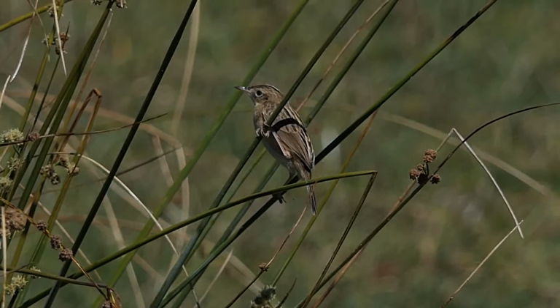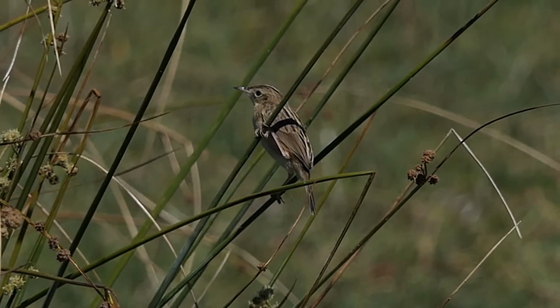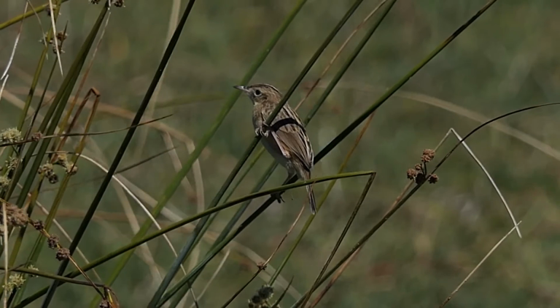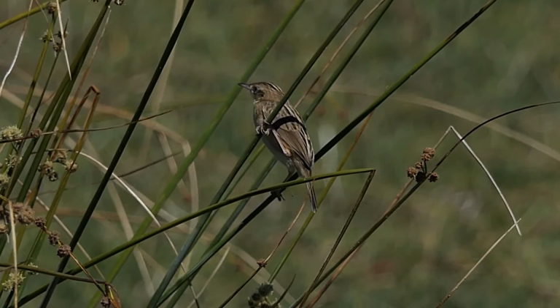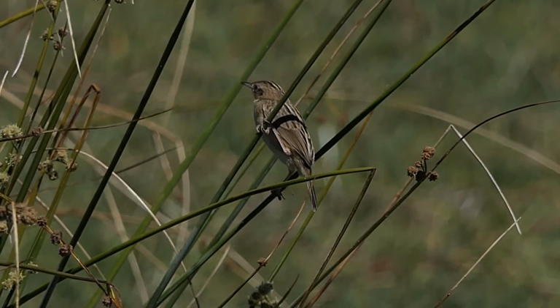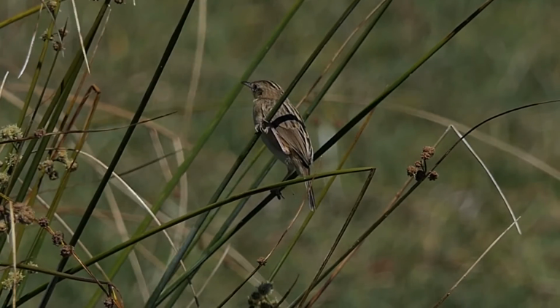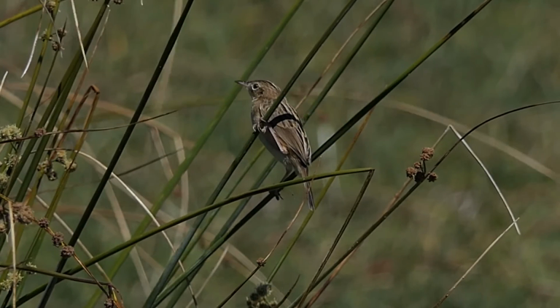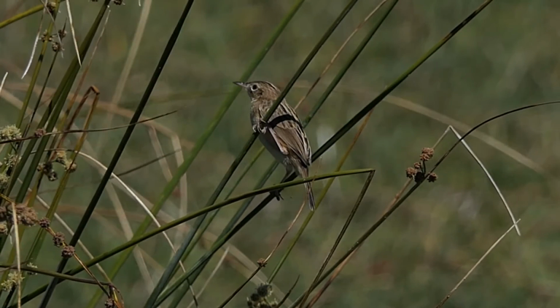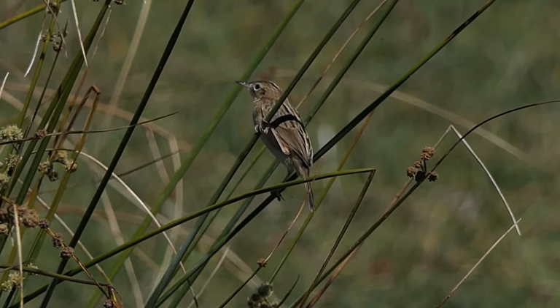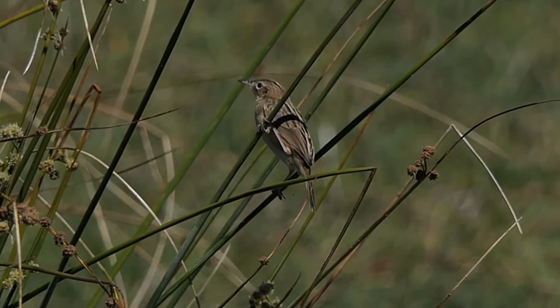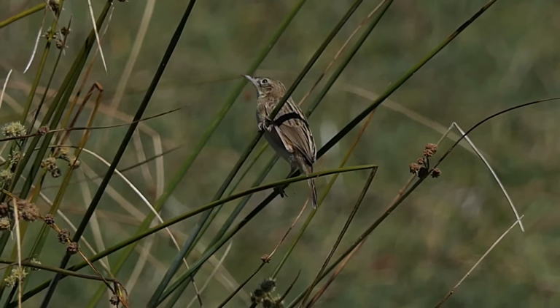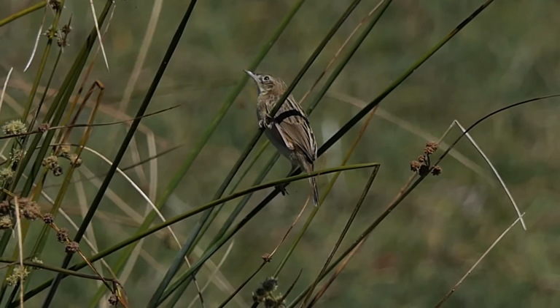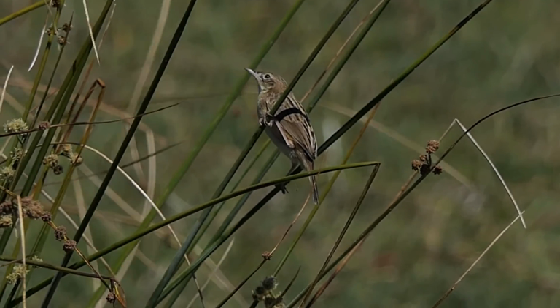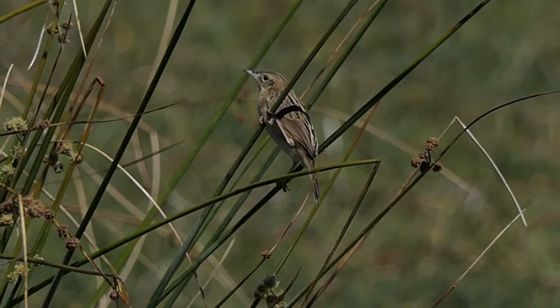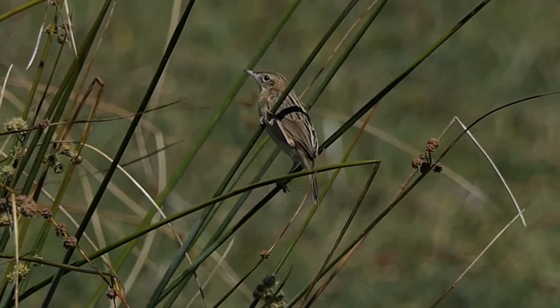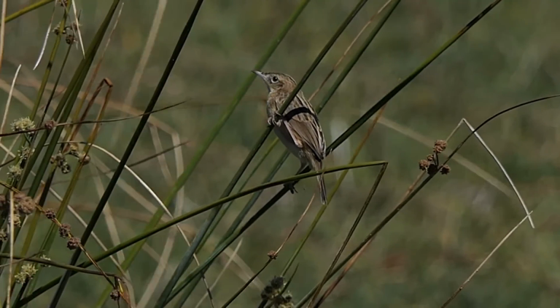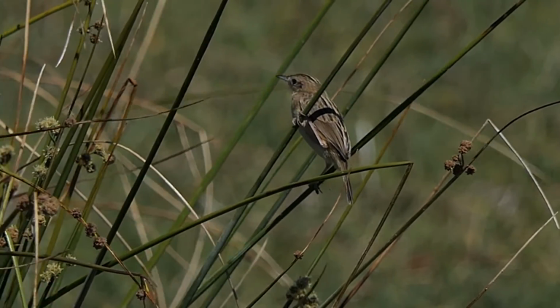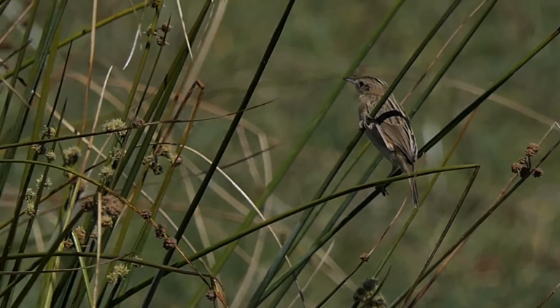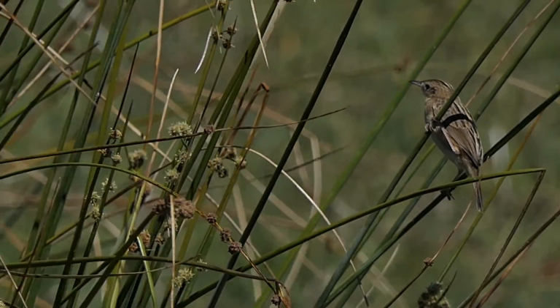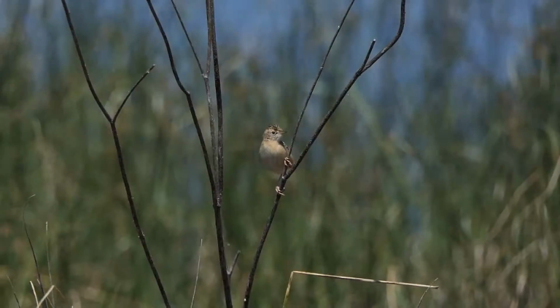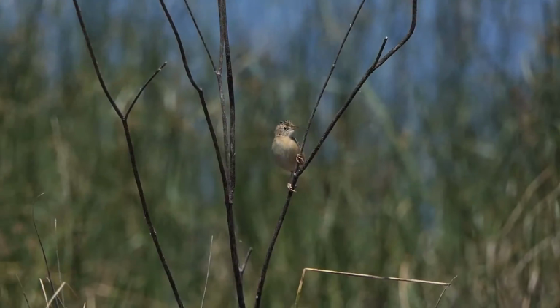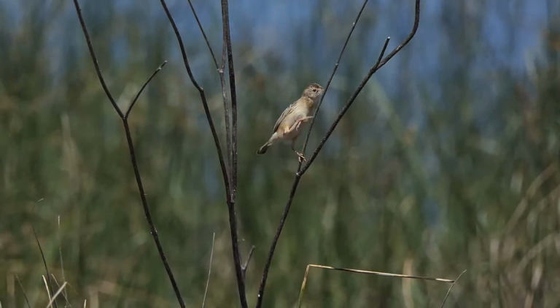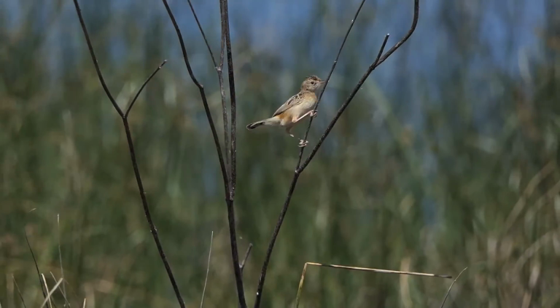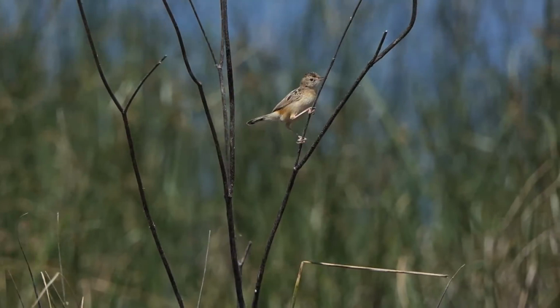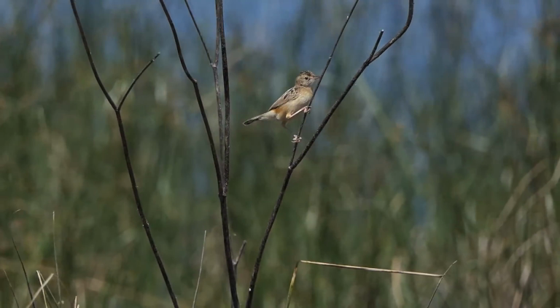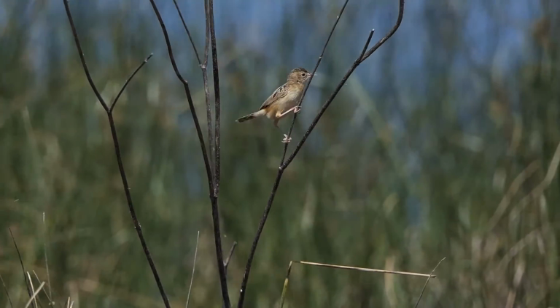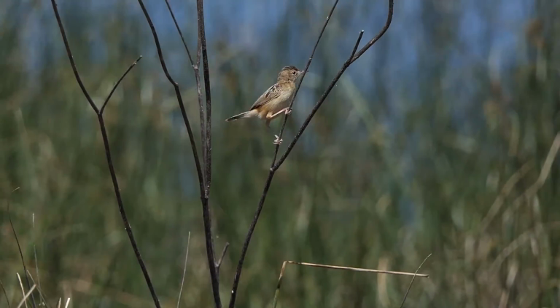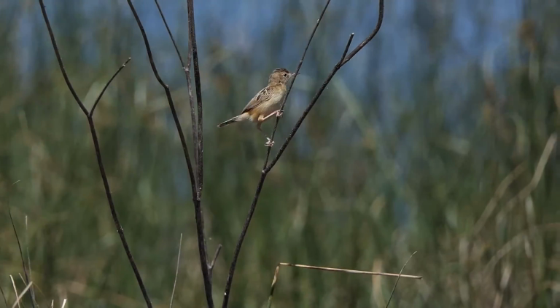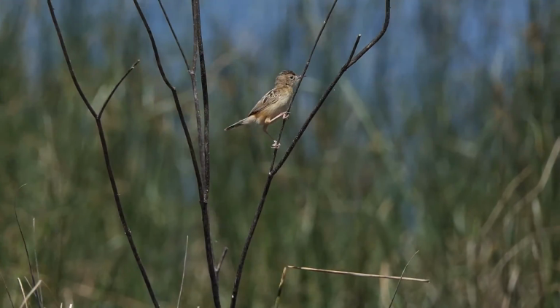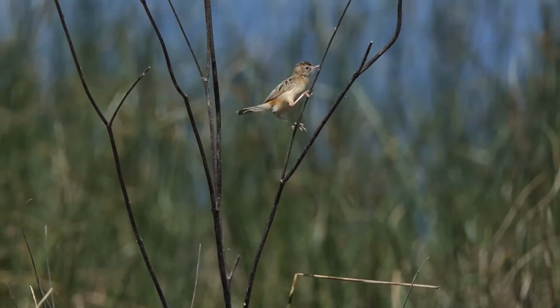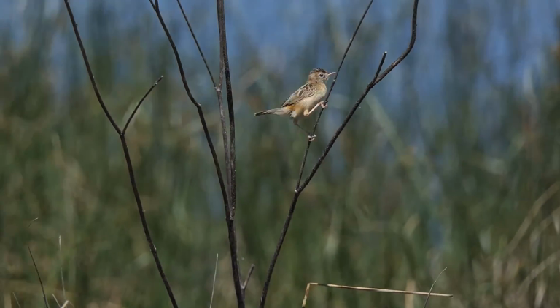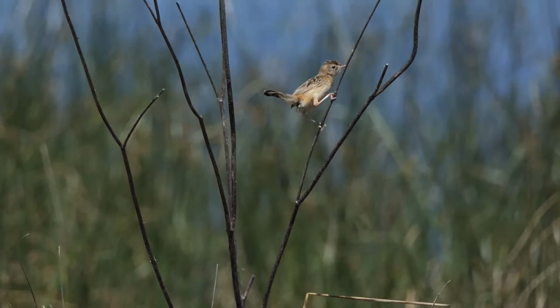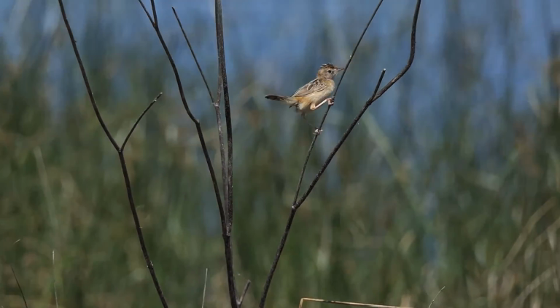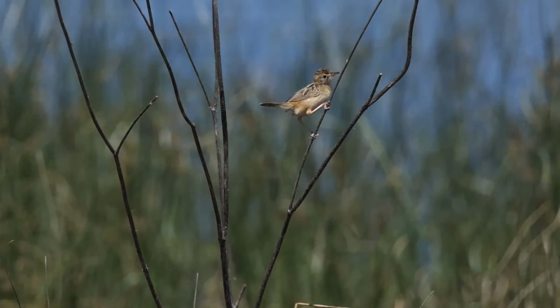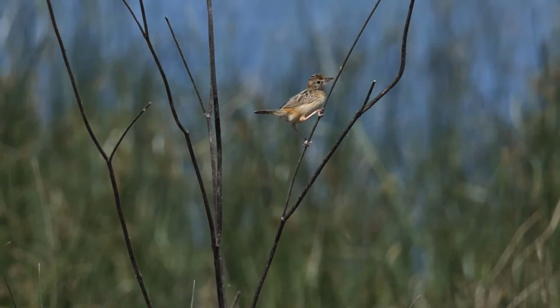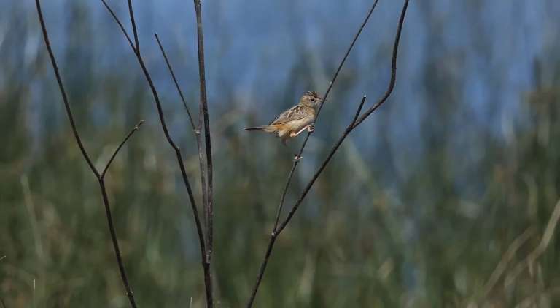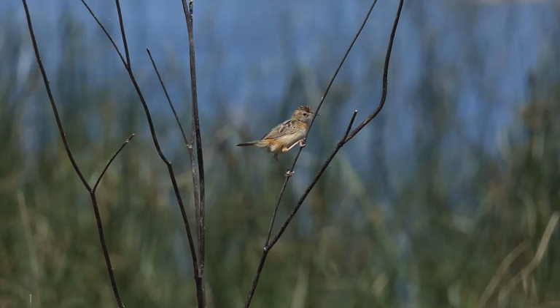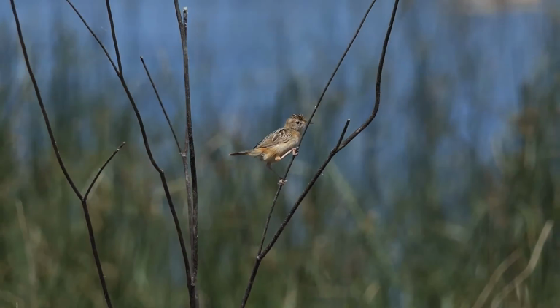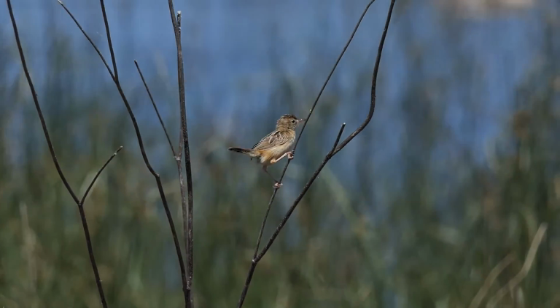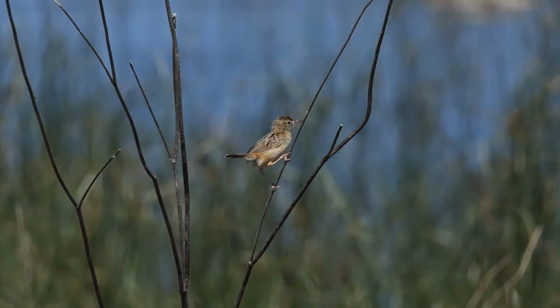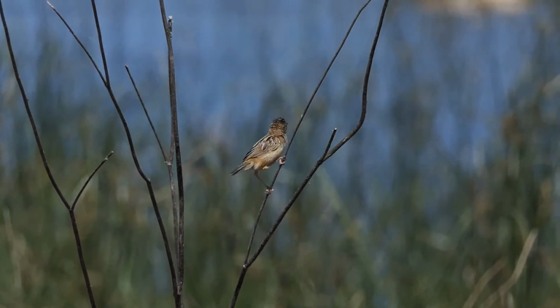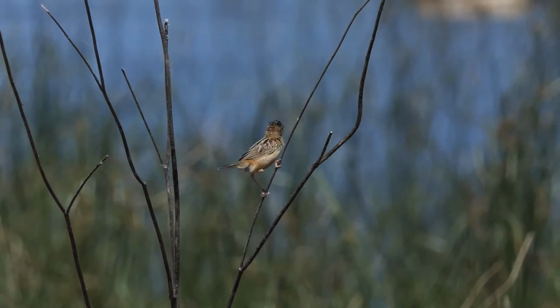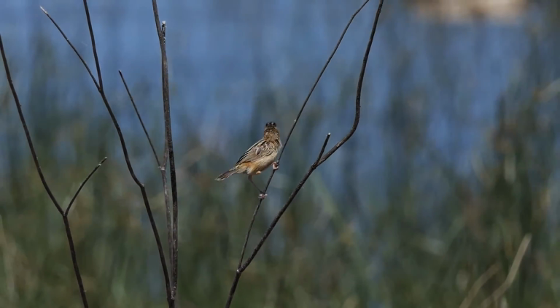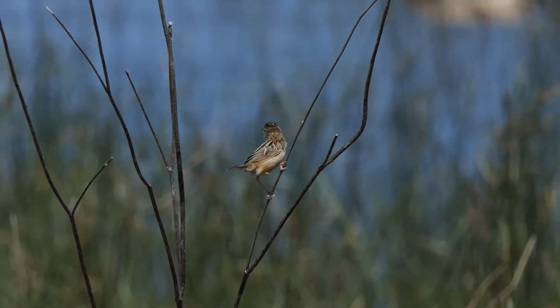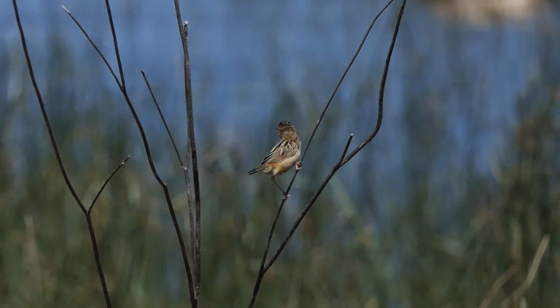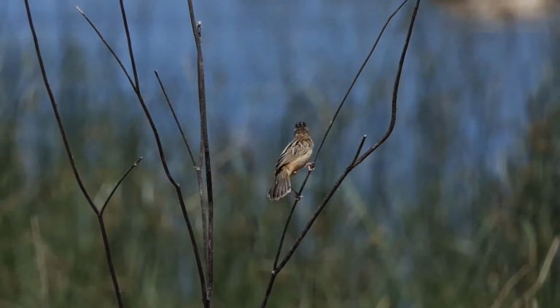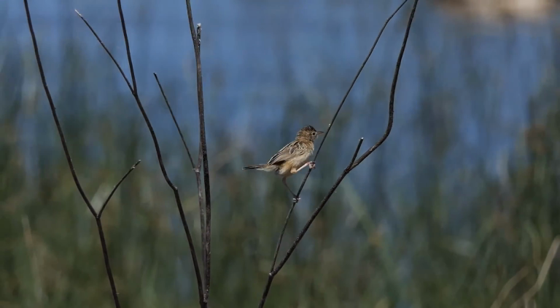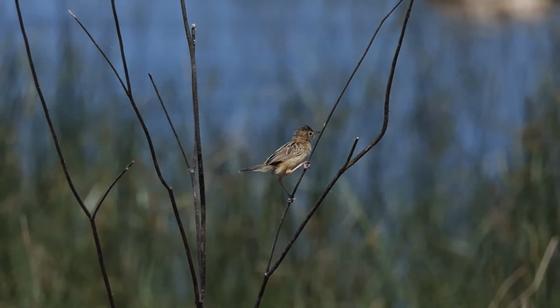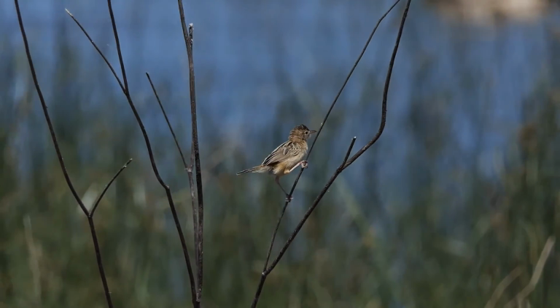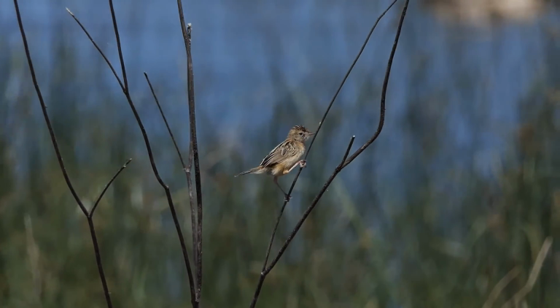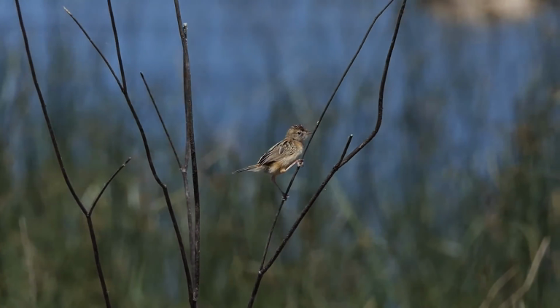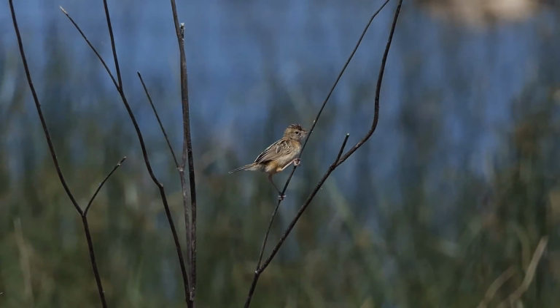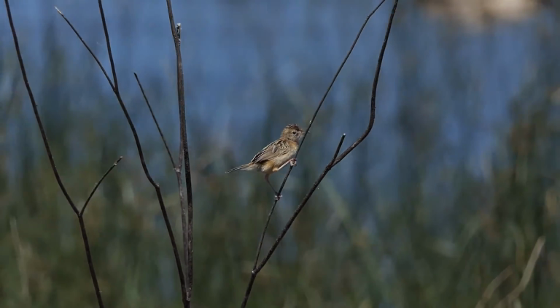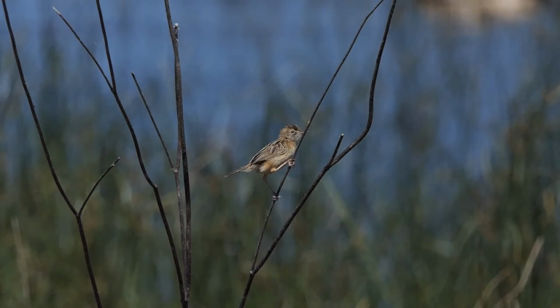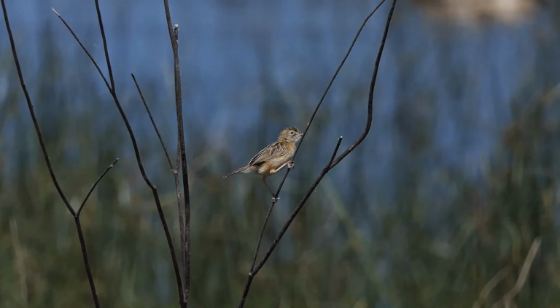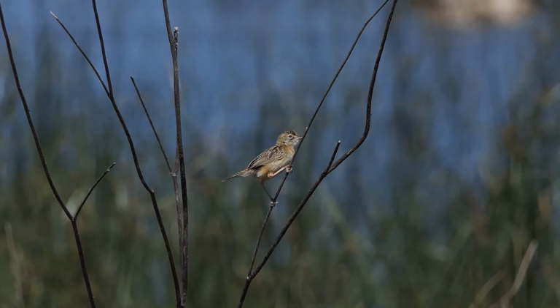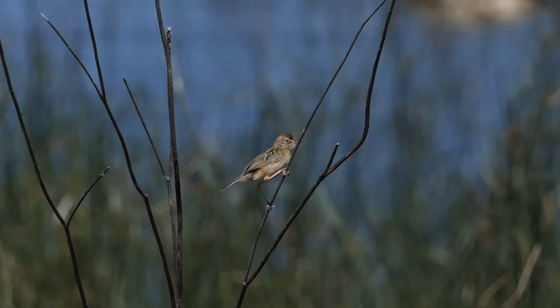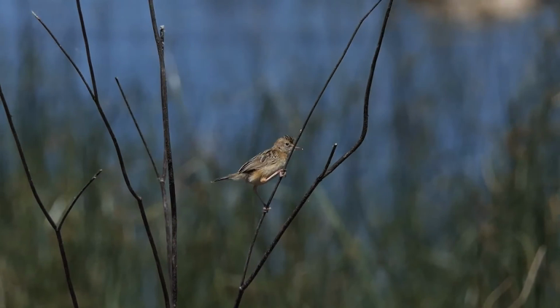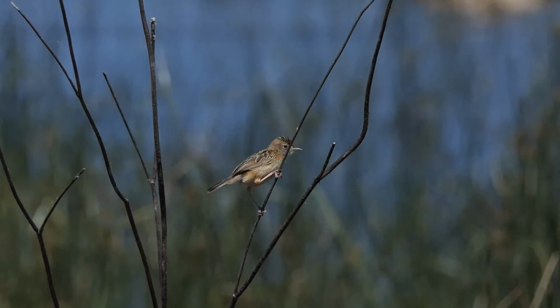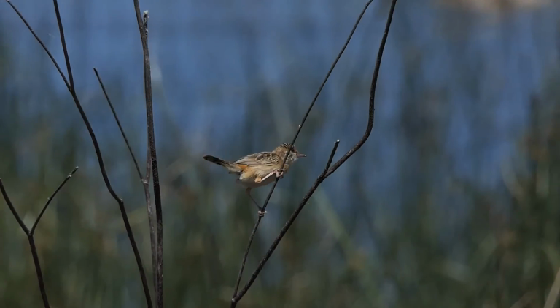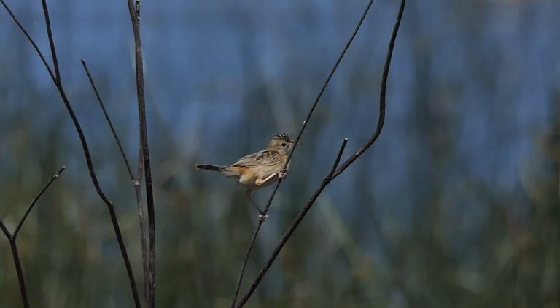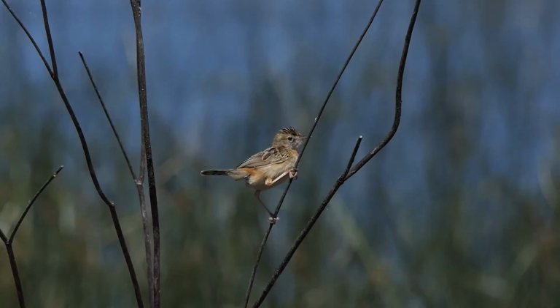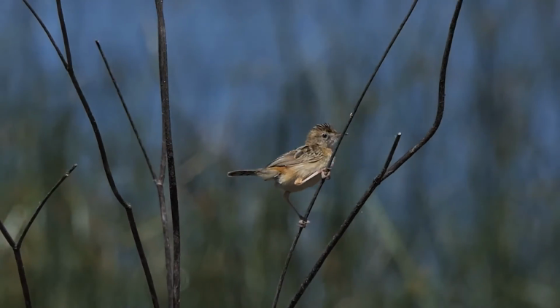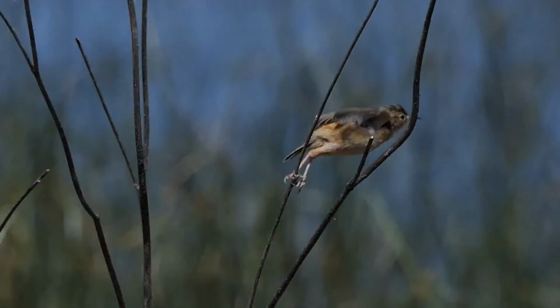A lovely little bird. Hope to see you next time when we are showing new birds of Portugal. Bye bye!